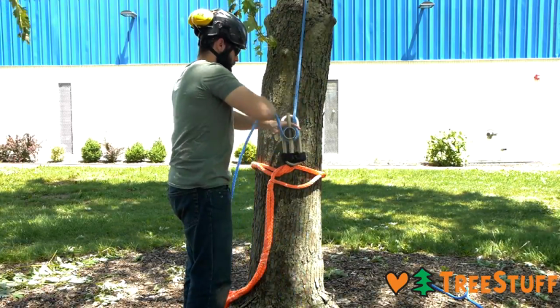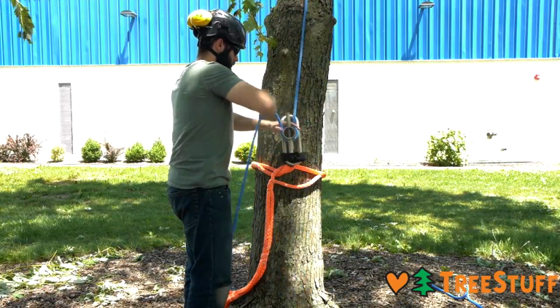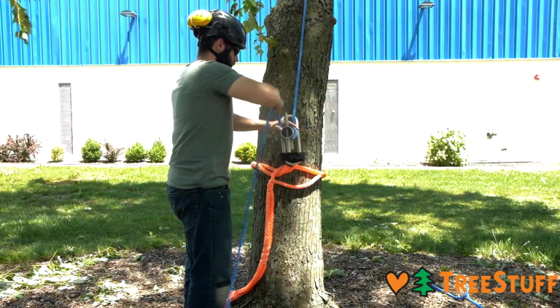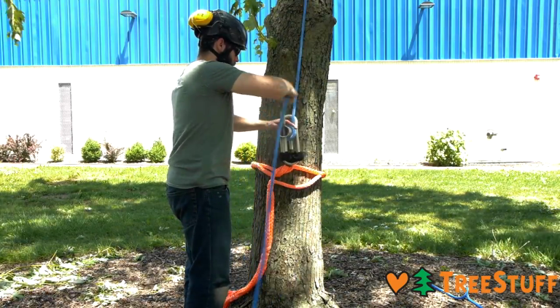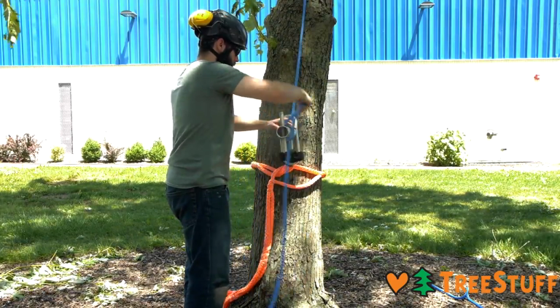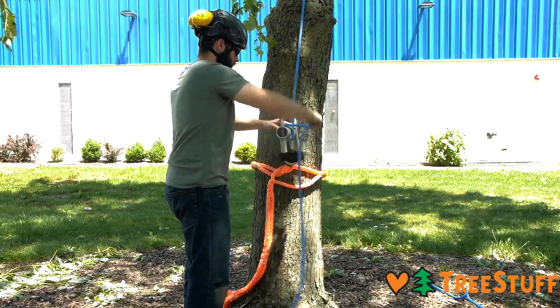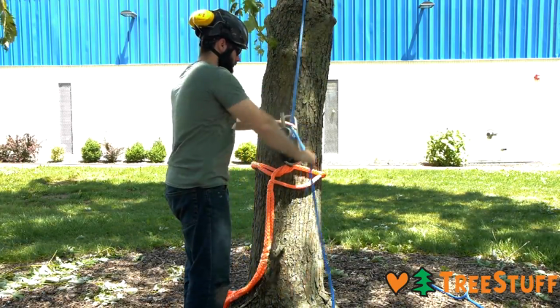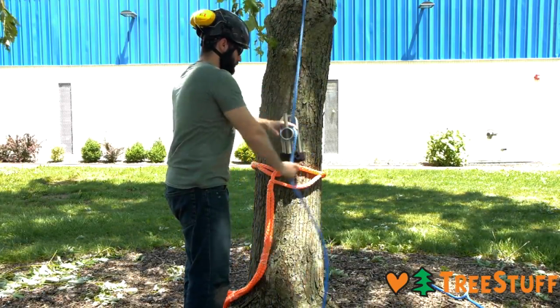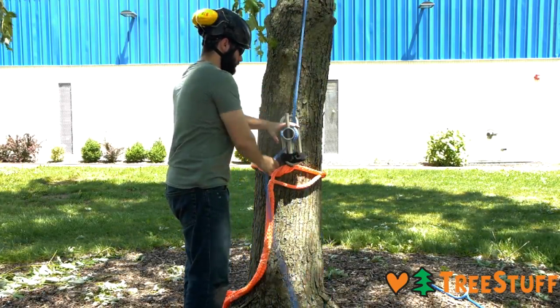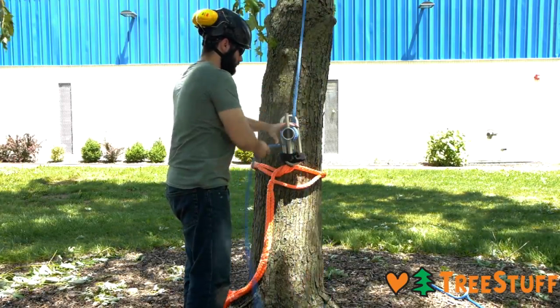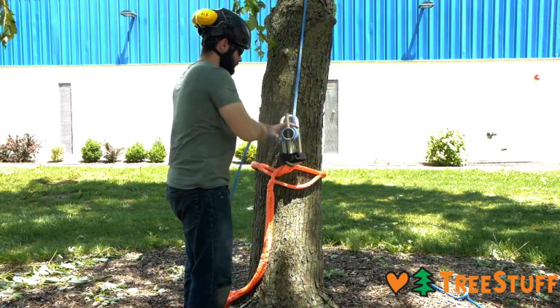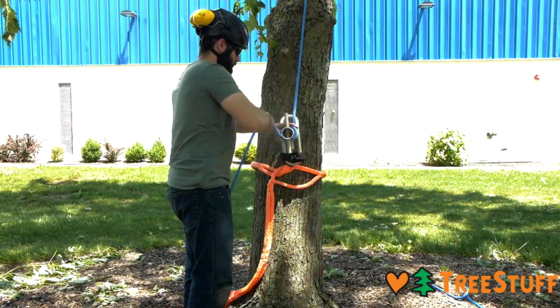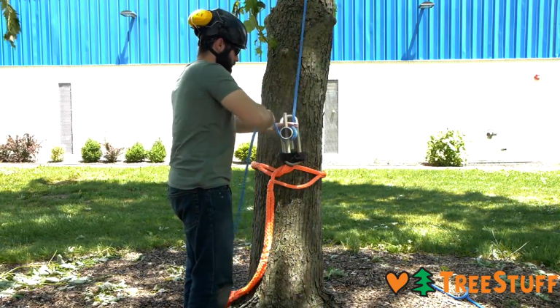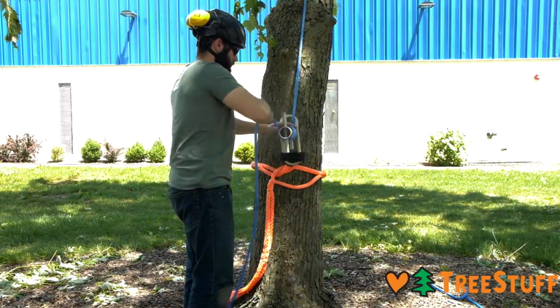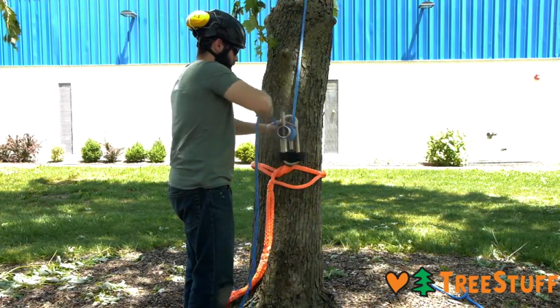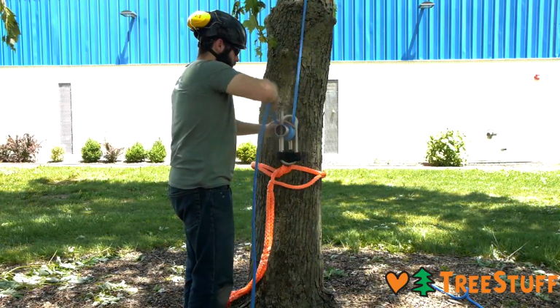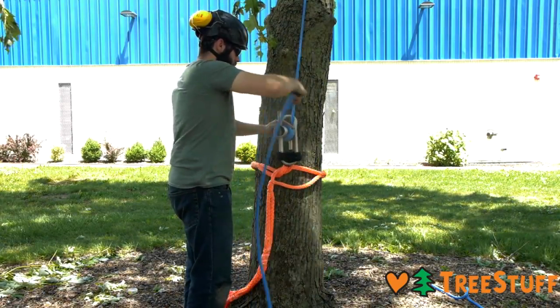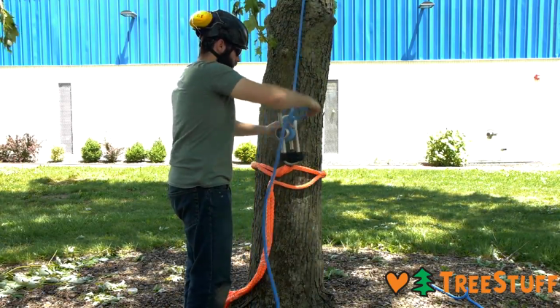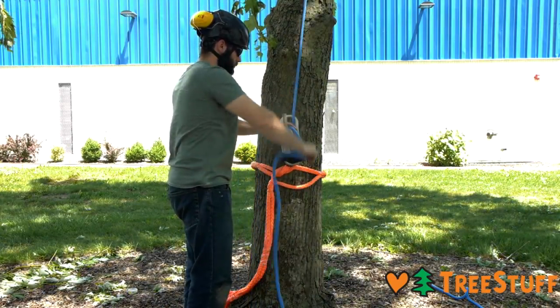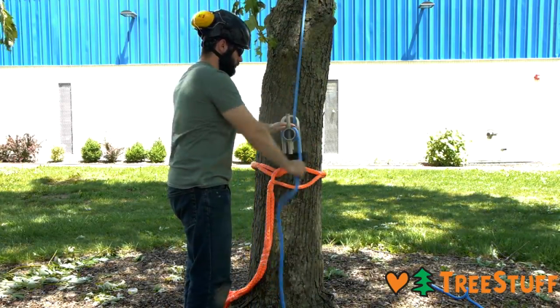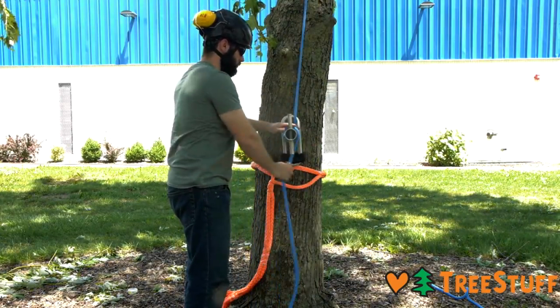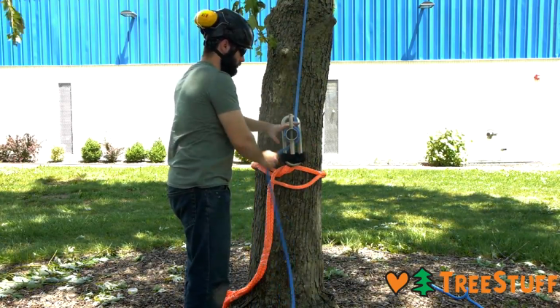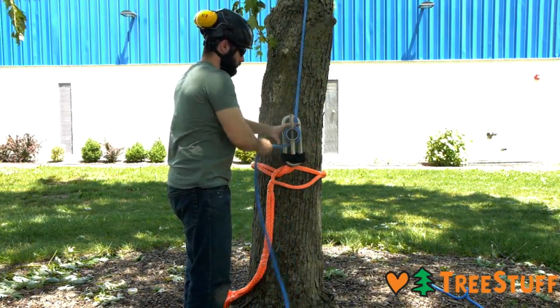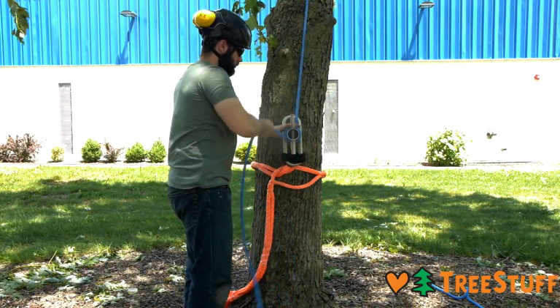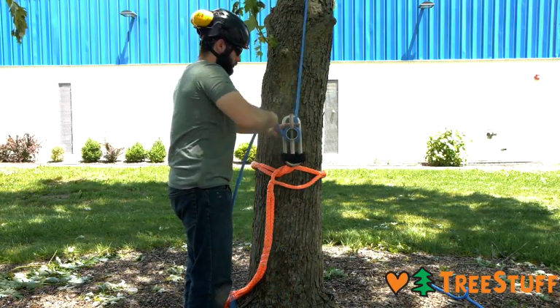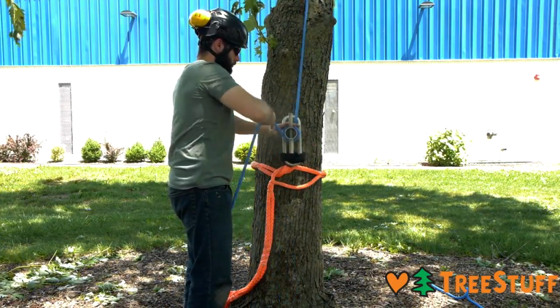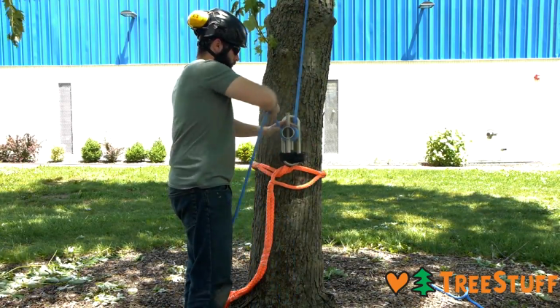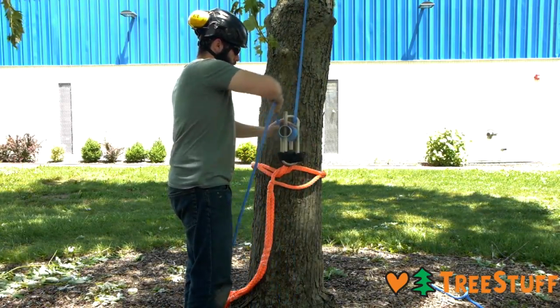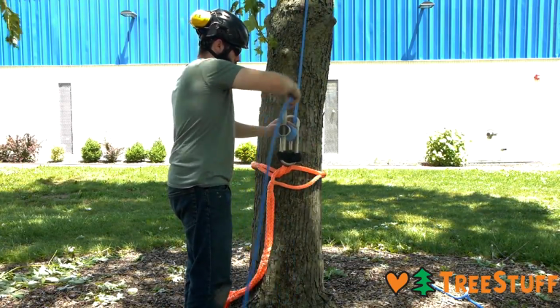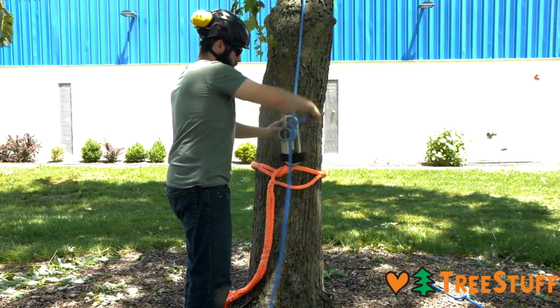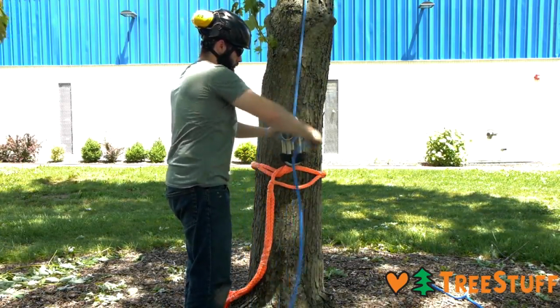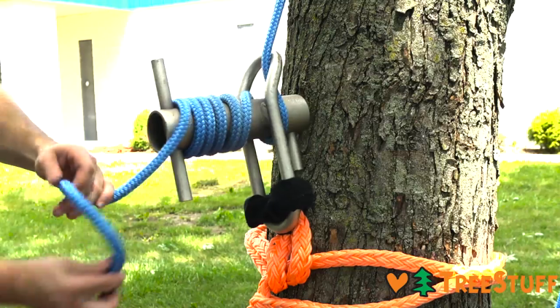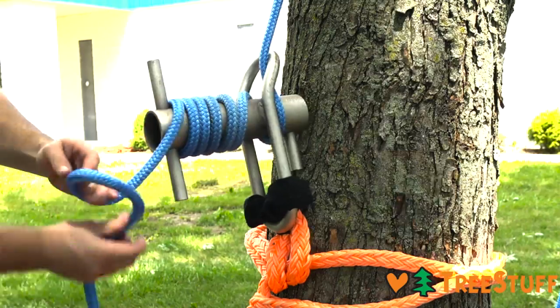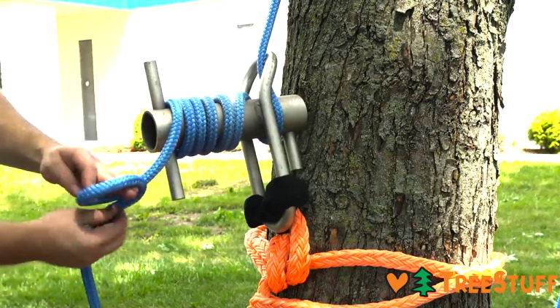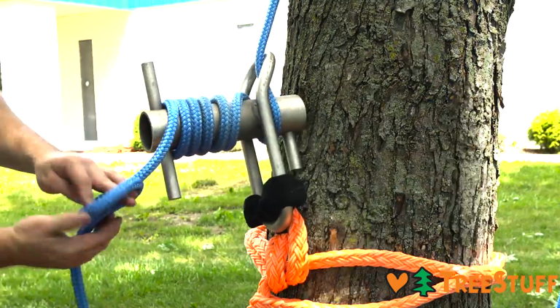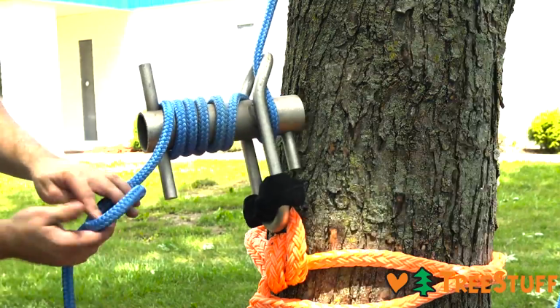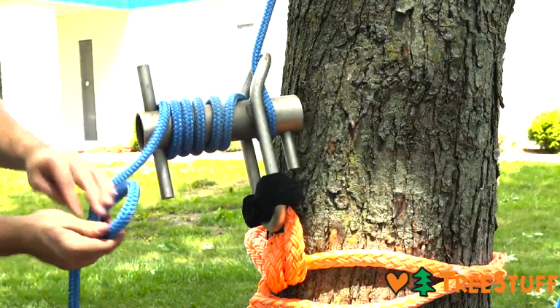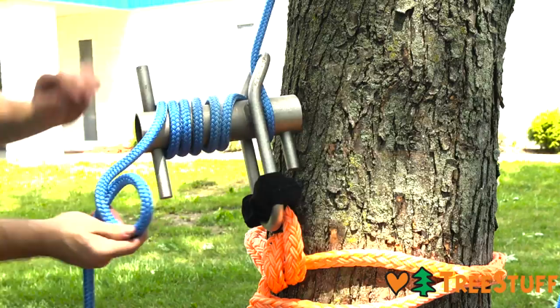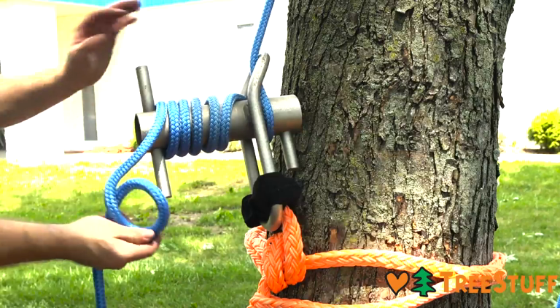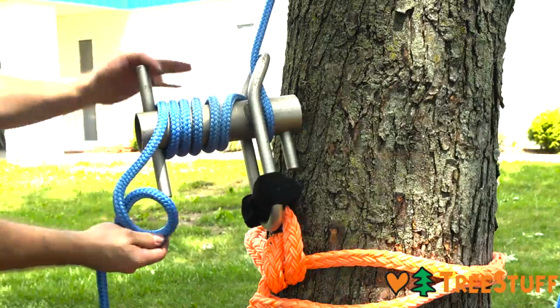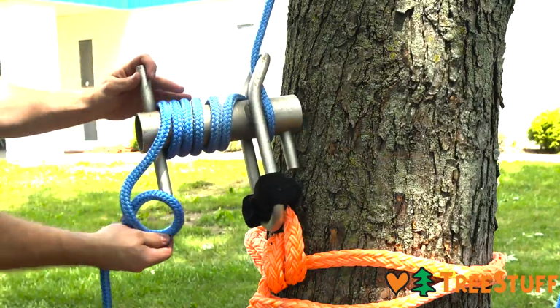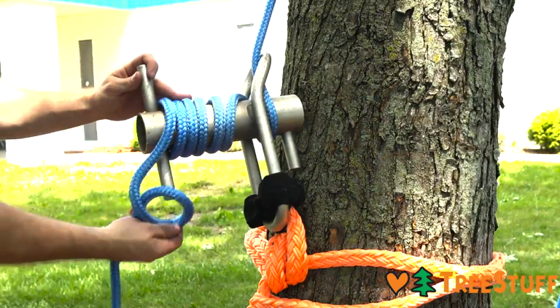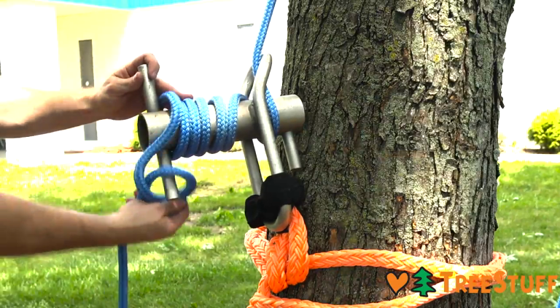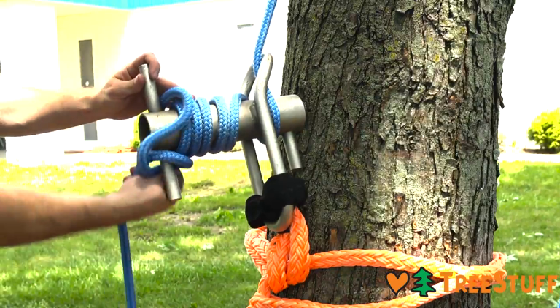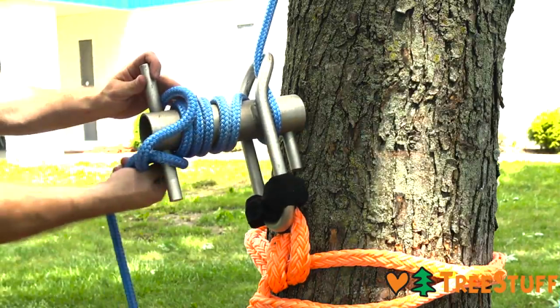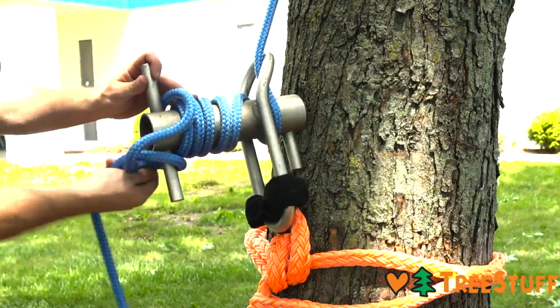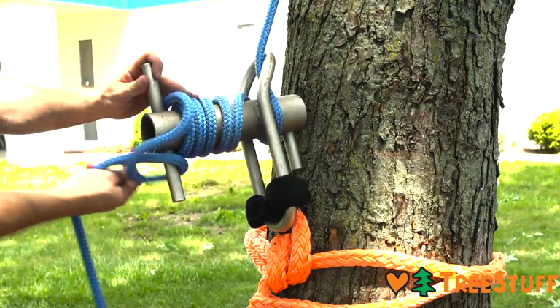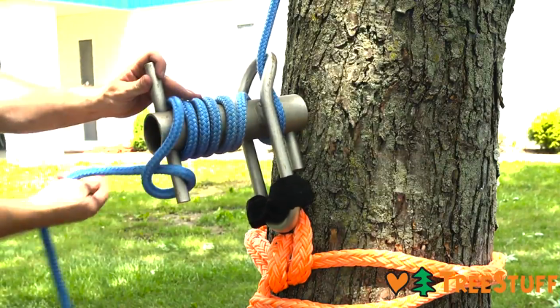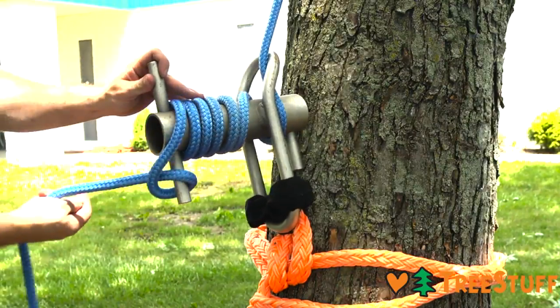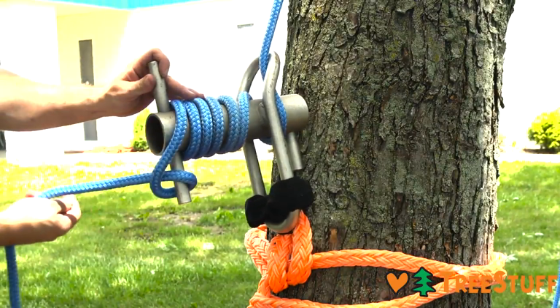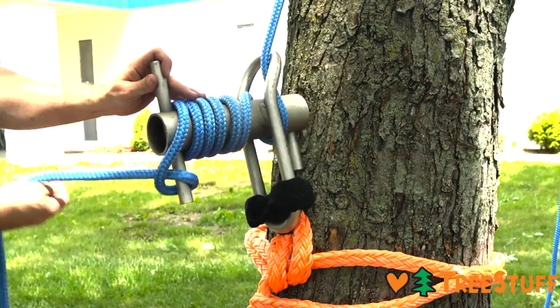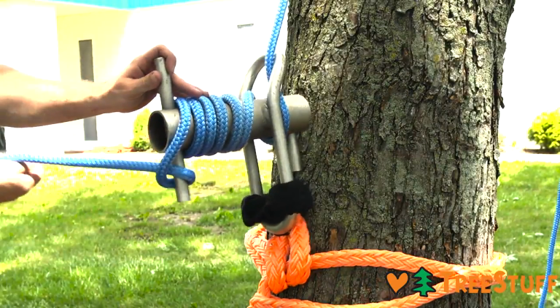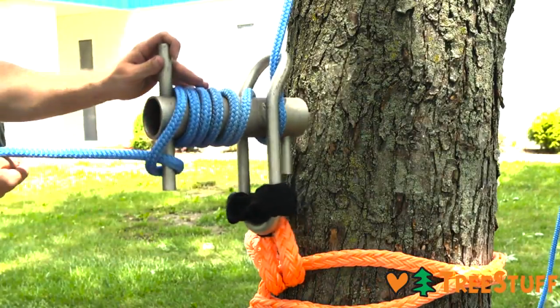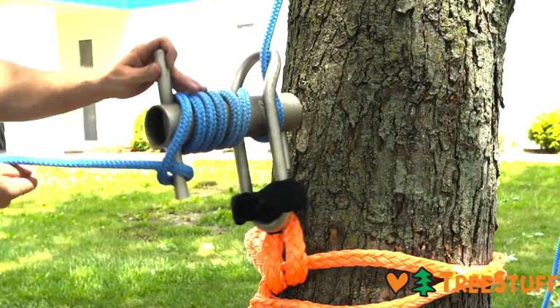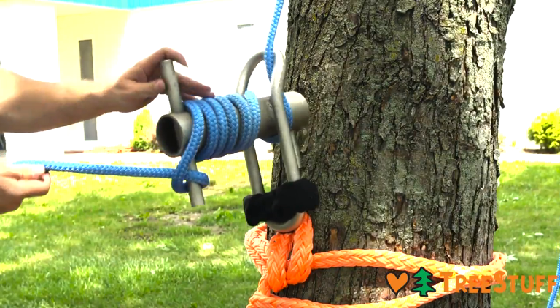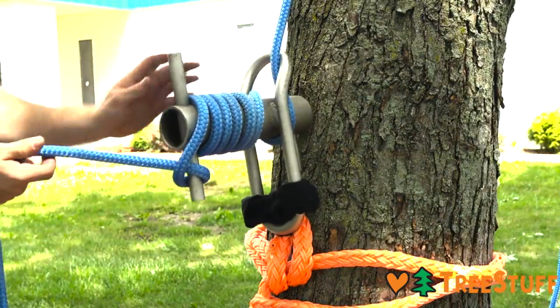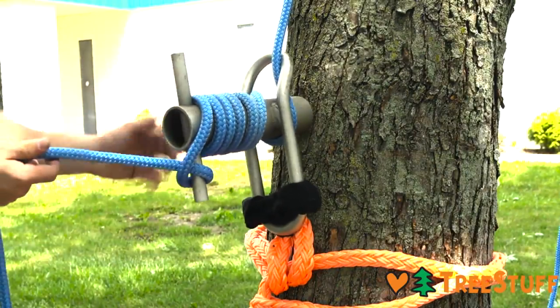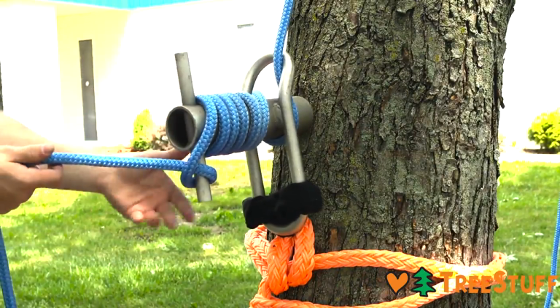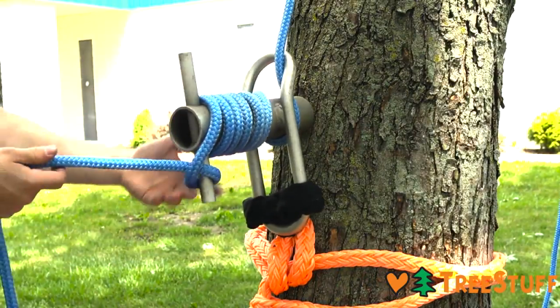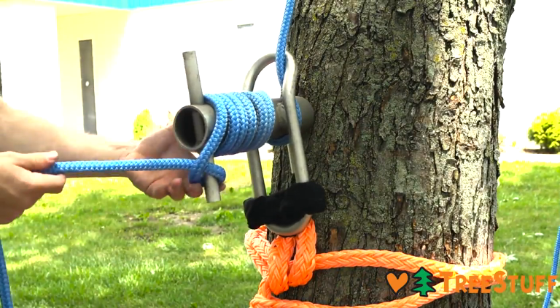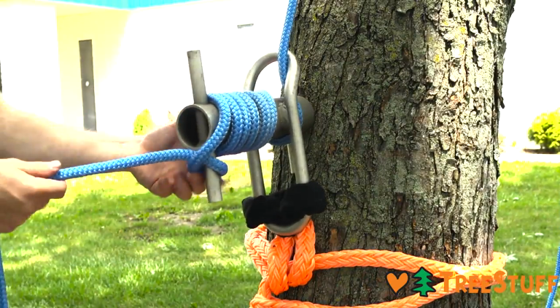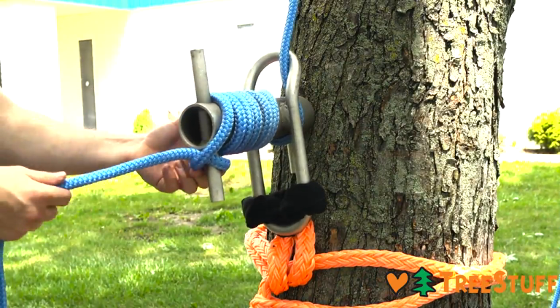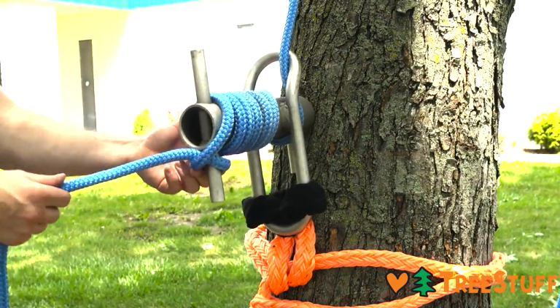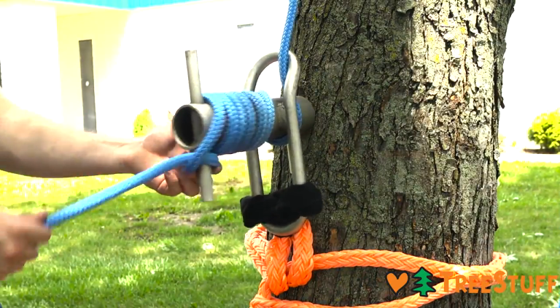If you need to lock off the porter wrap, take as many wraps as you can fit on the bollard and cleat the pins off with half hitches.